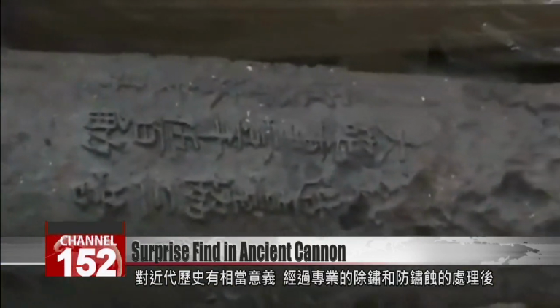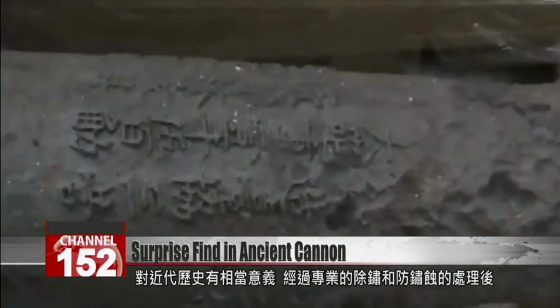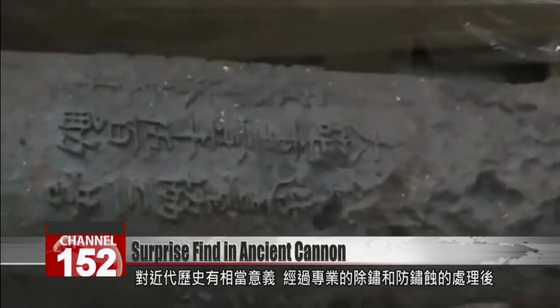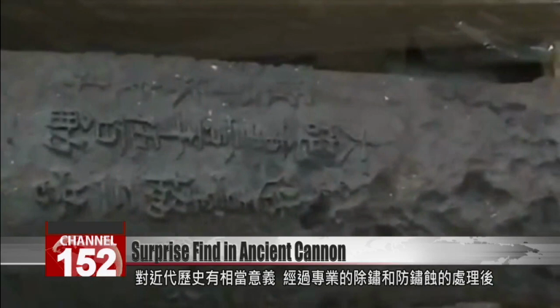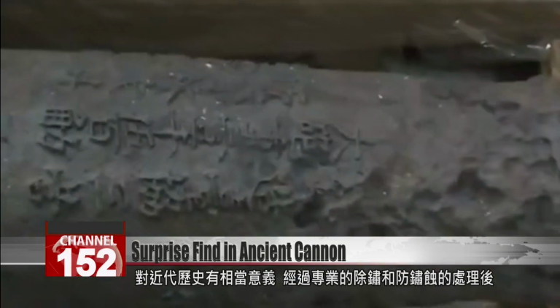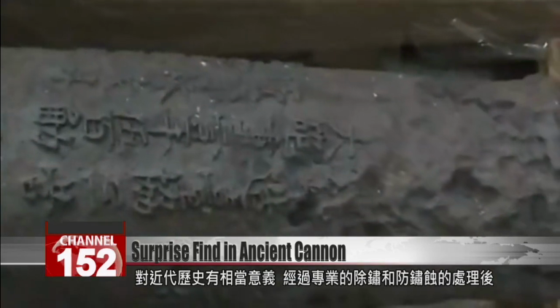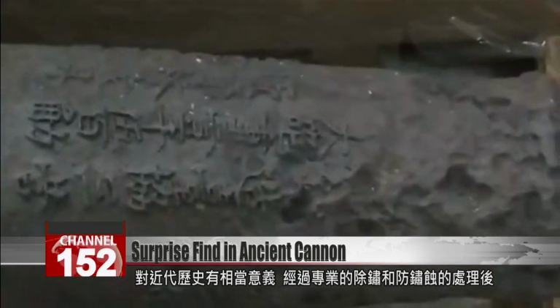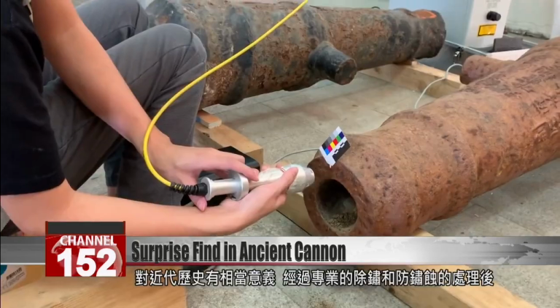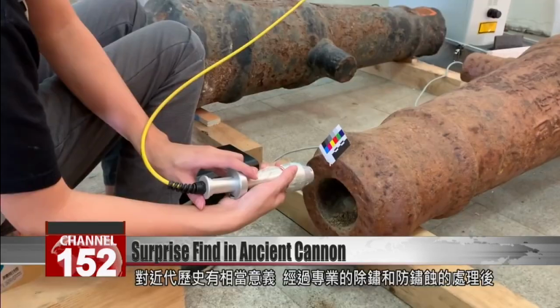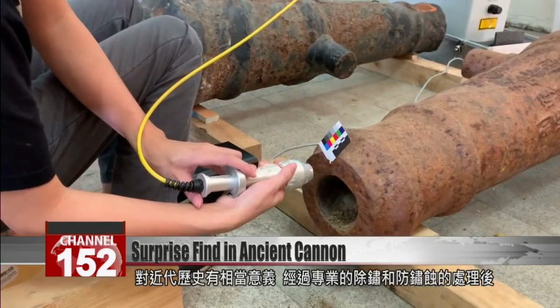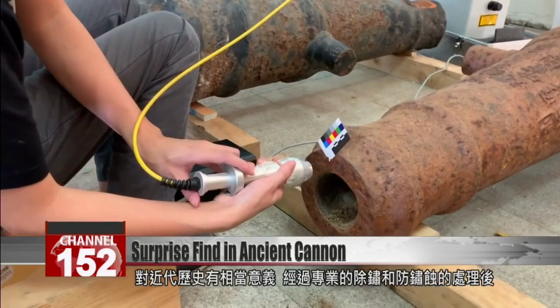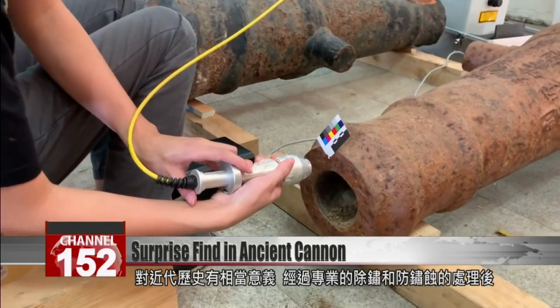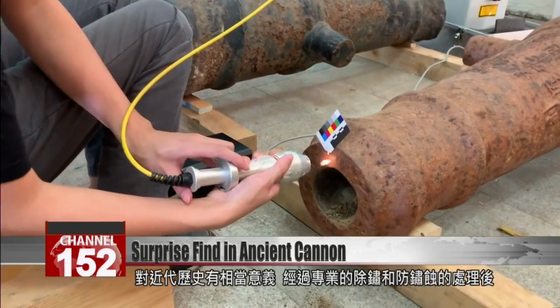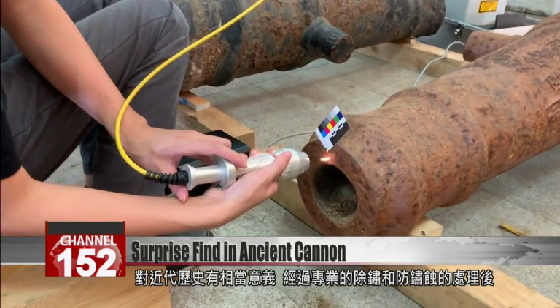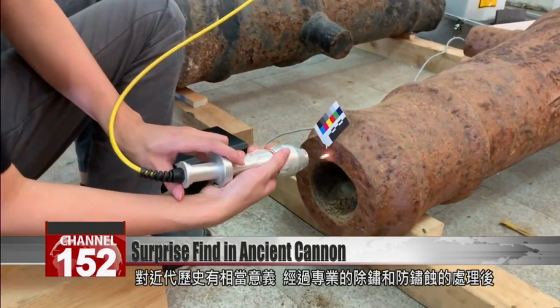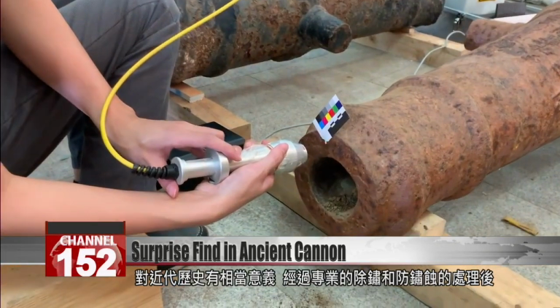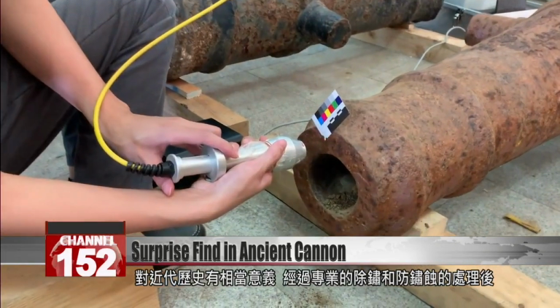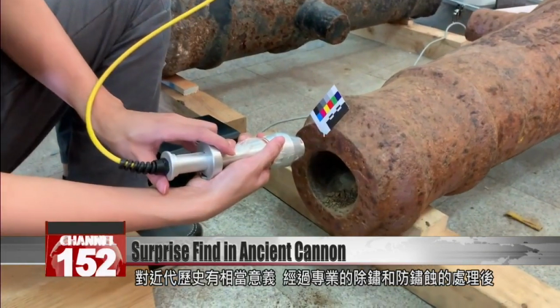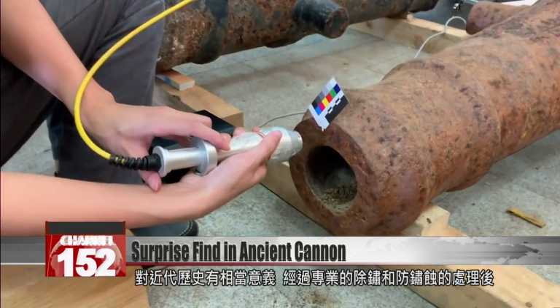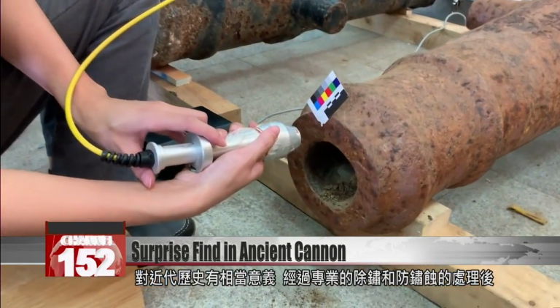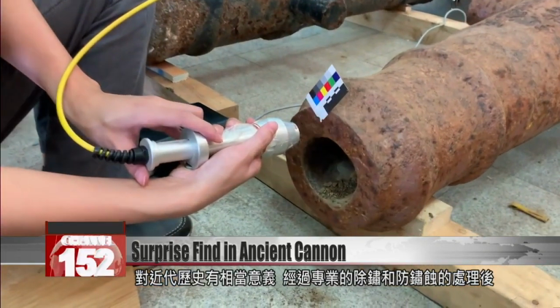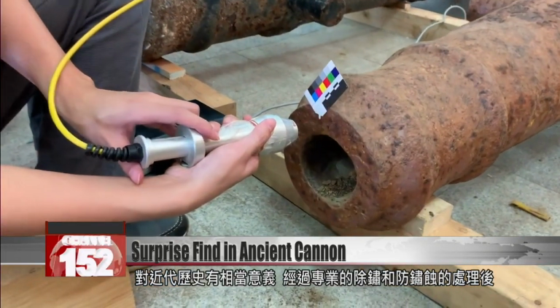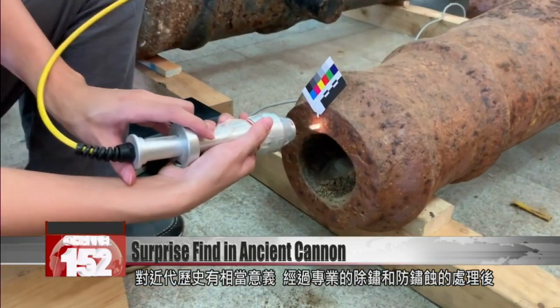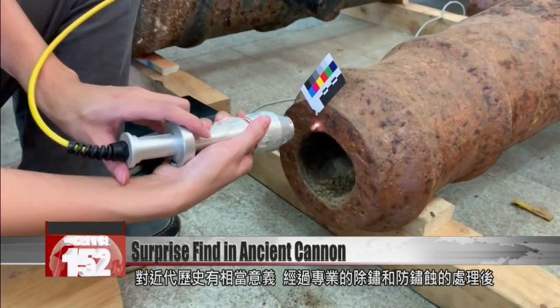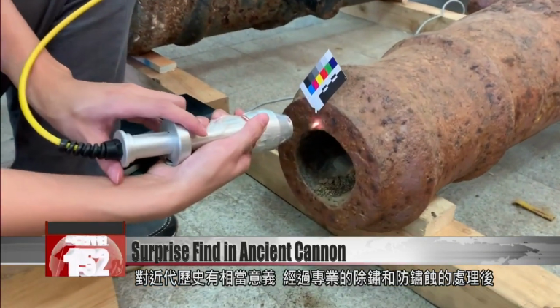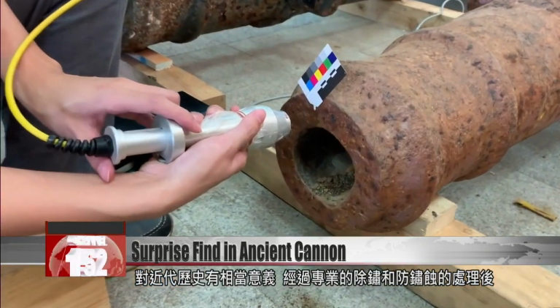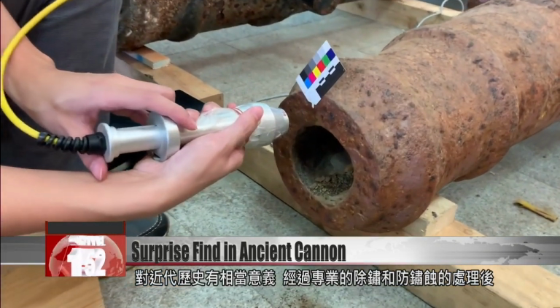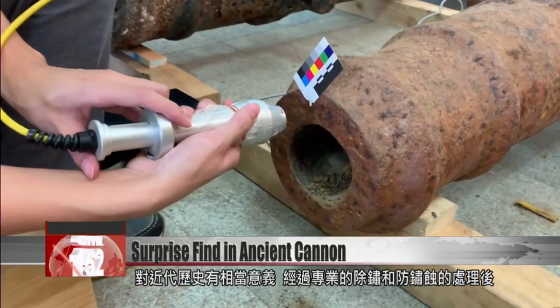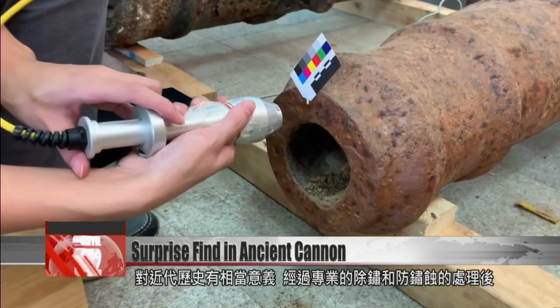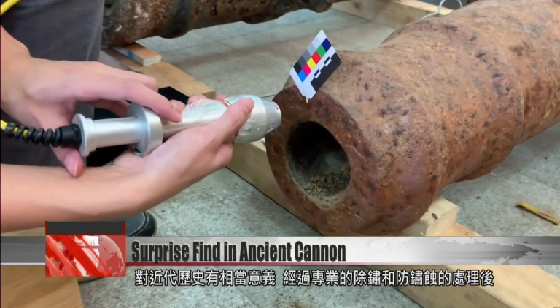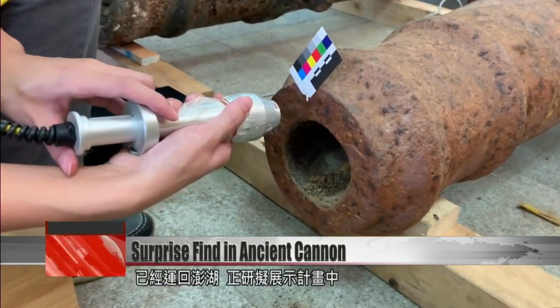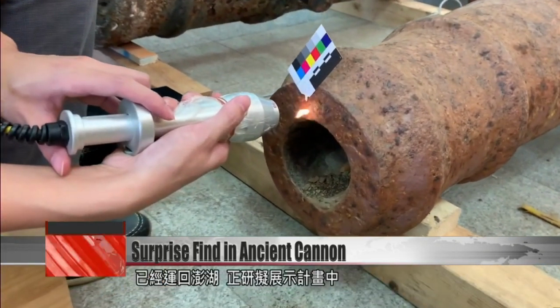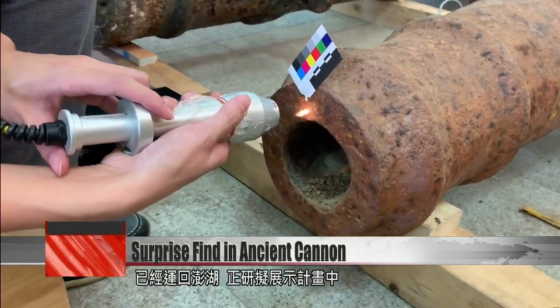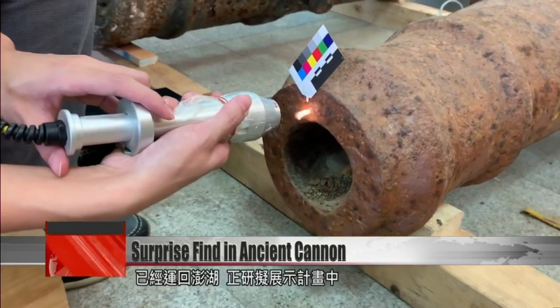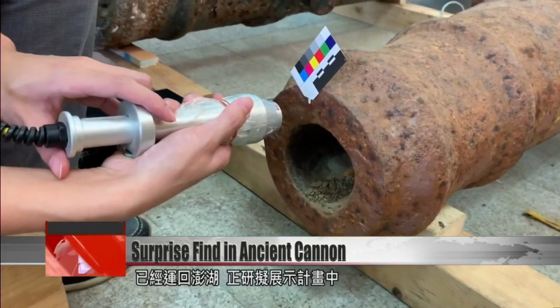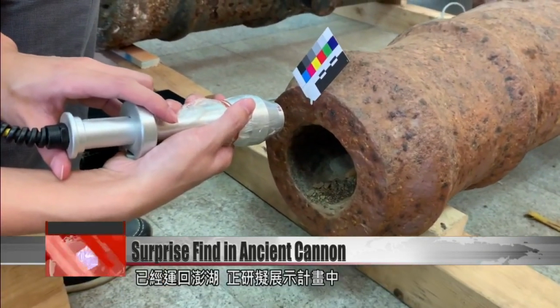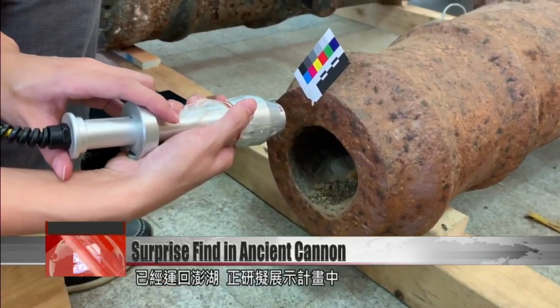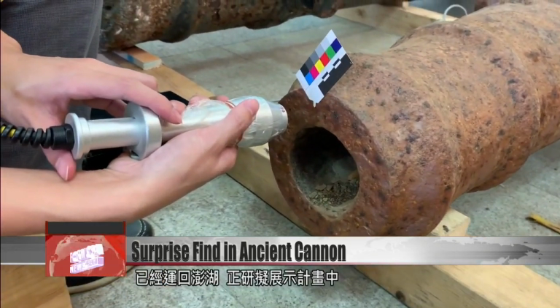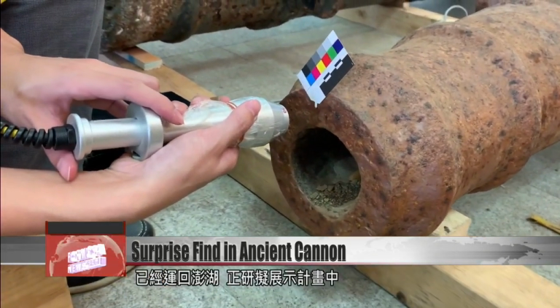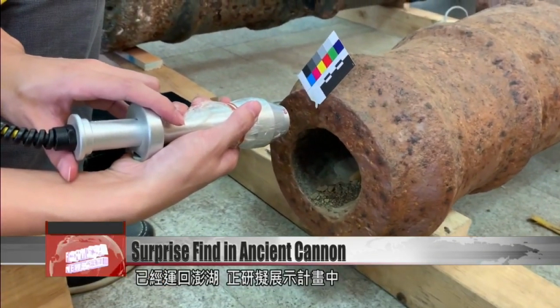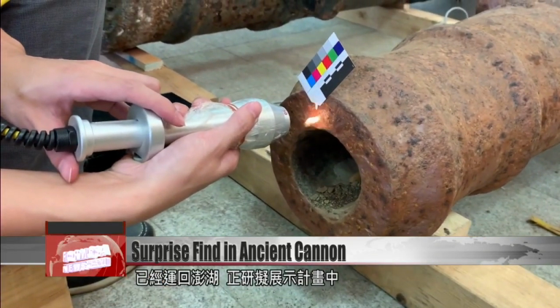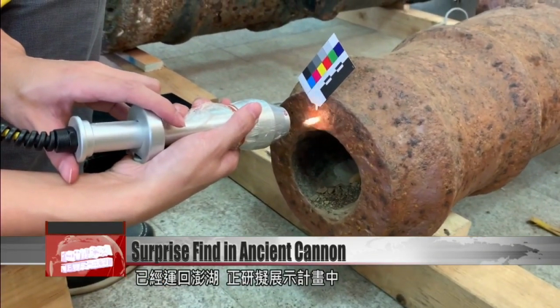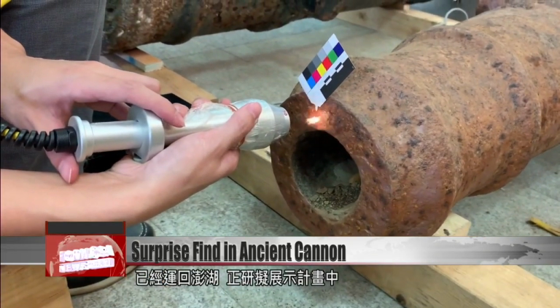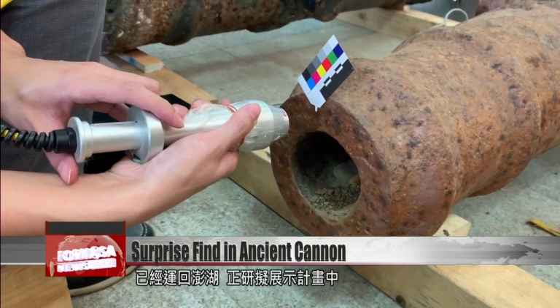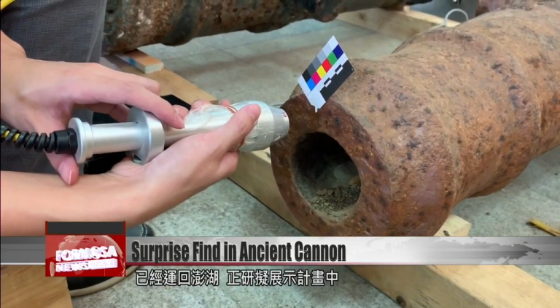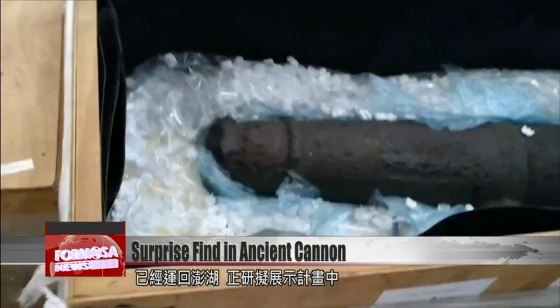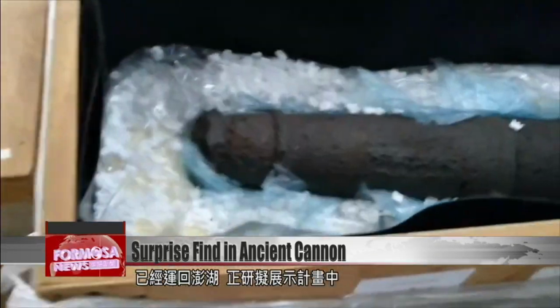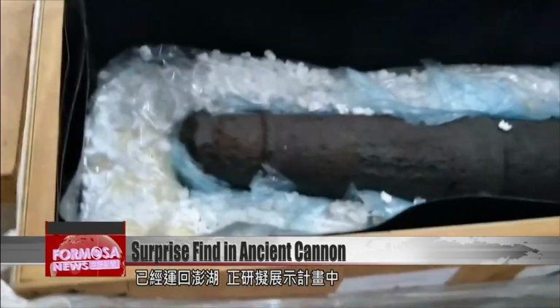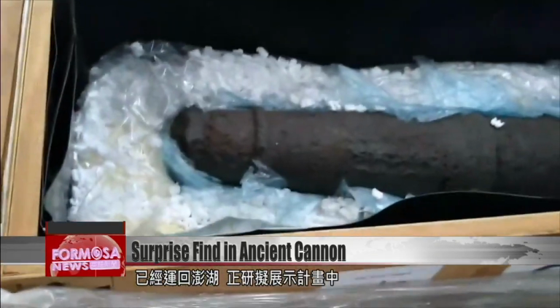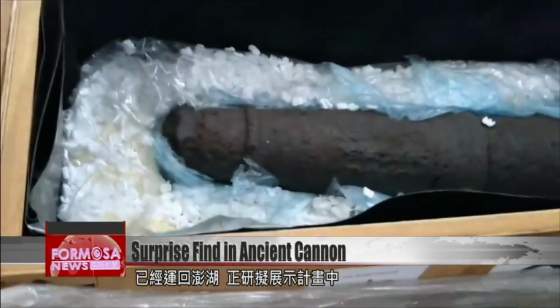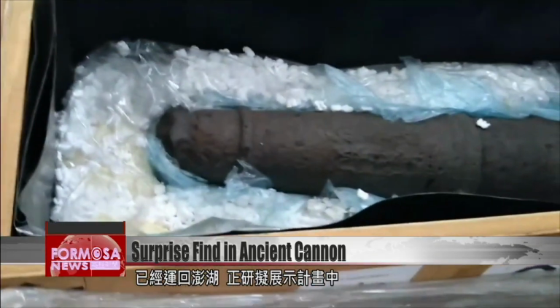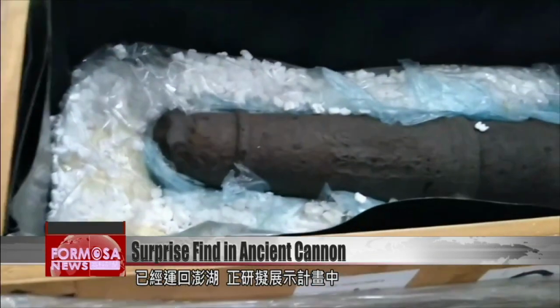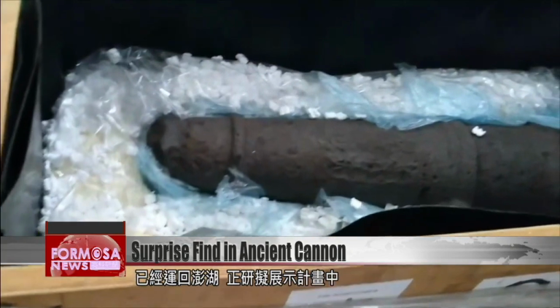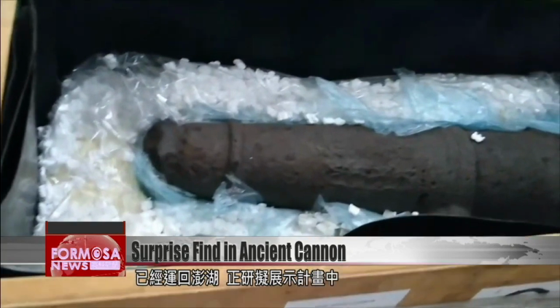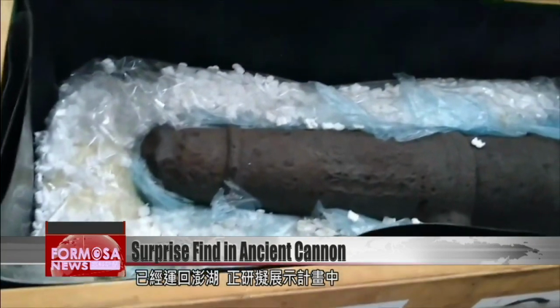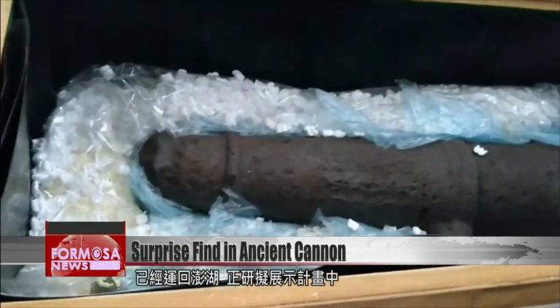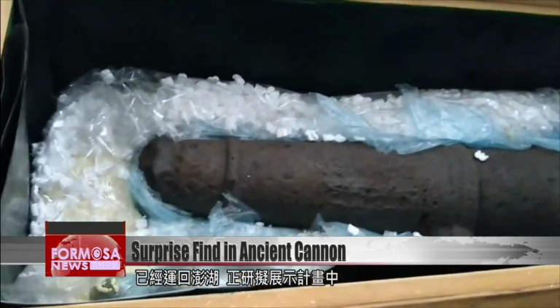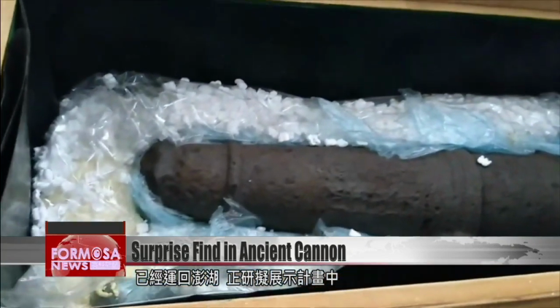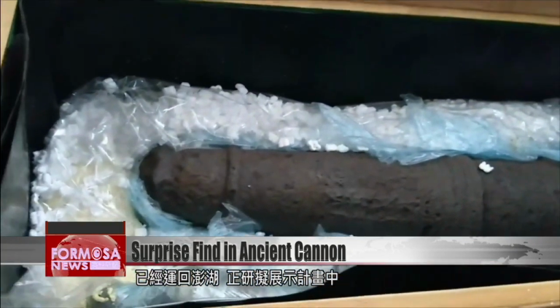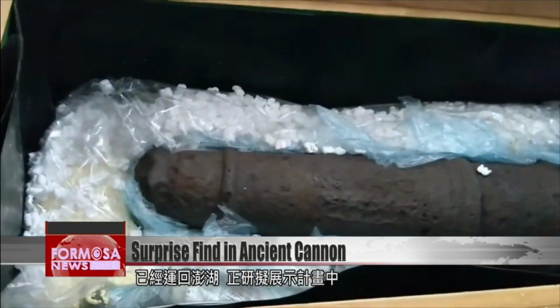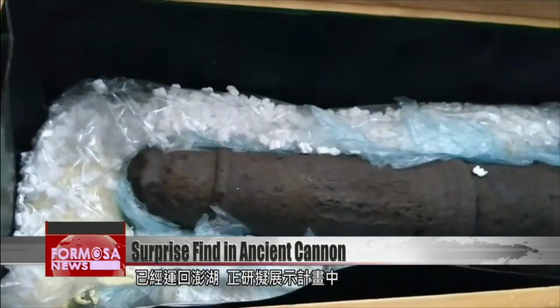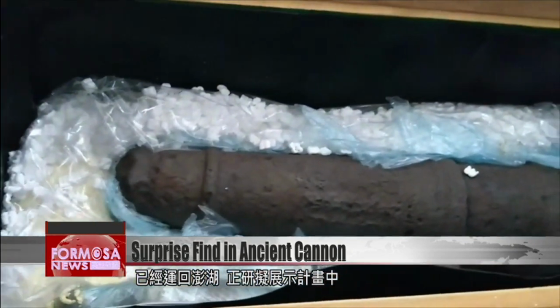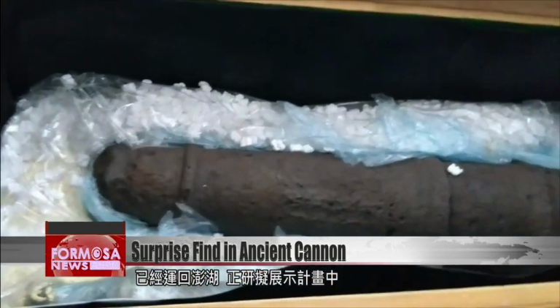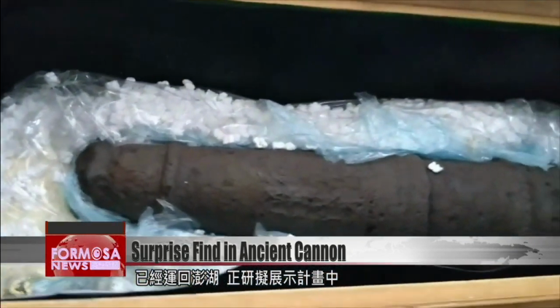After undergoing rust removal and preservation measures, they're already back home in Penghu with plans in place for an exhibition.